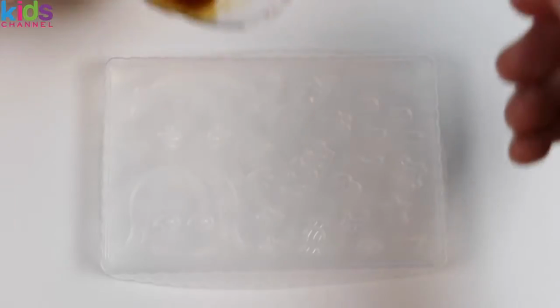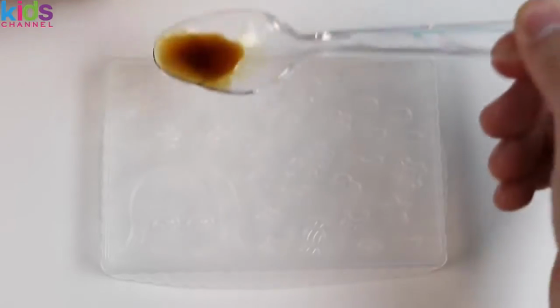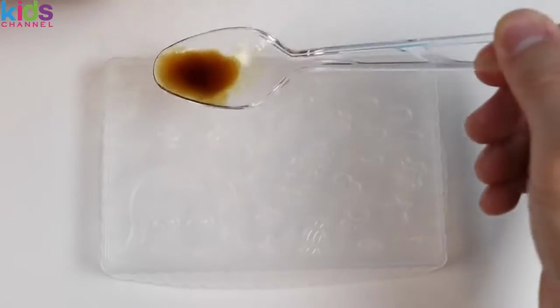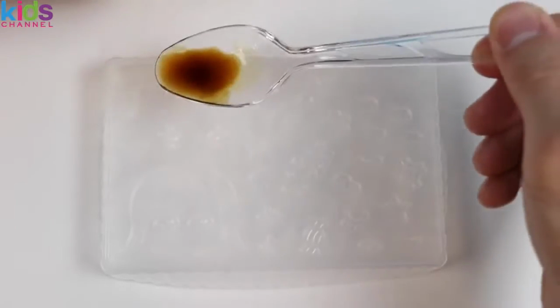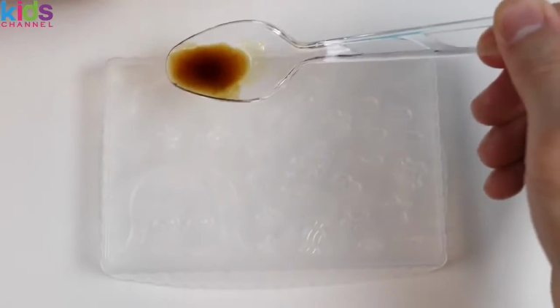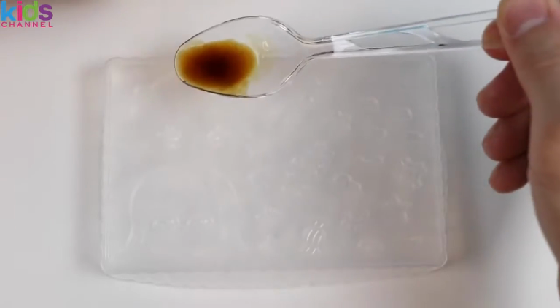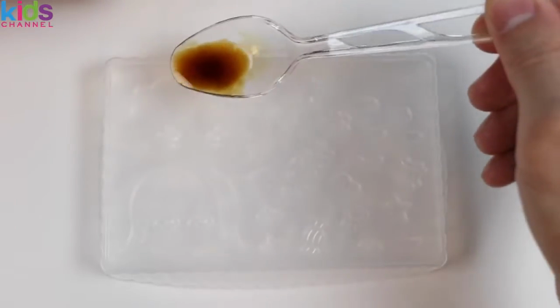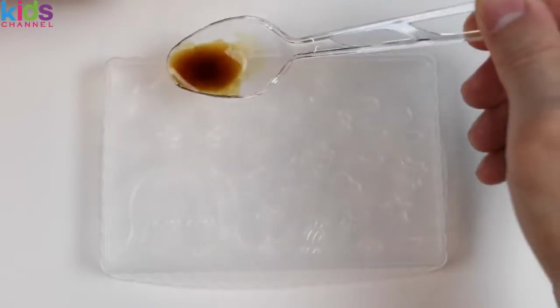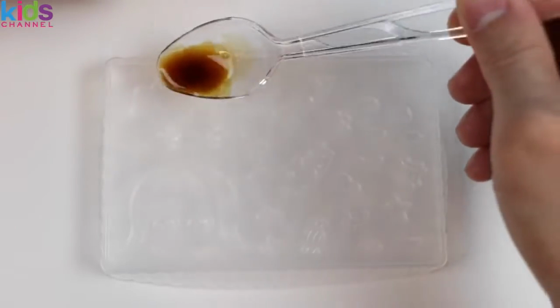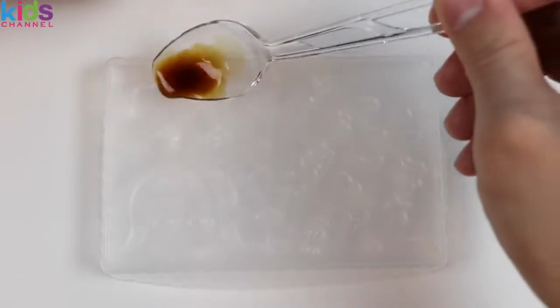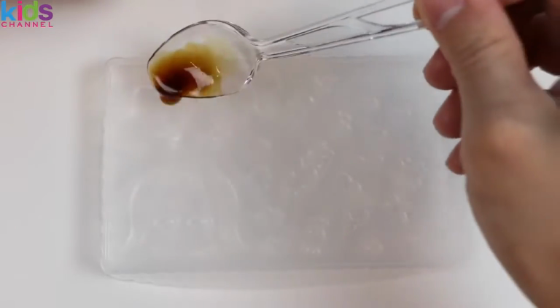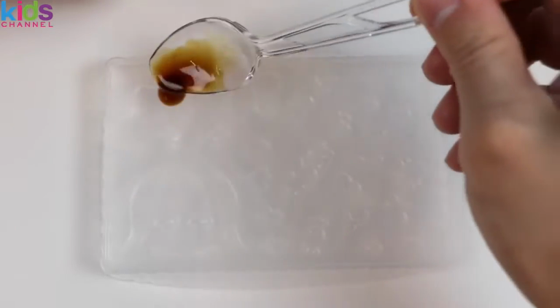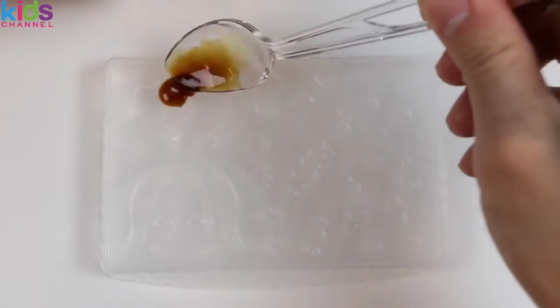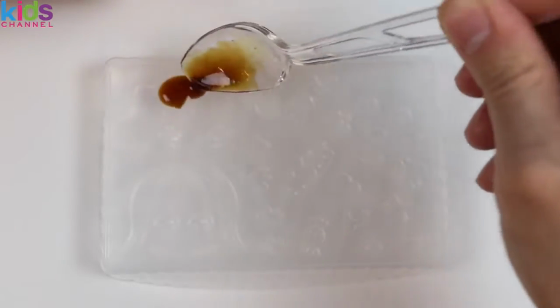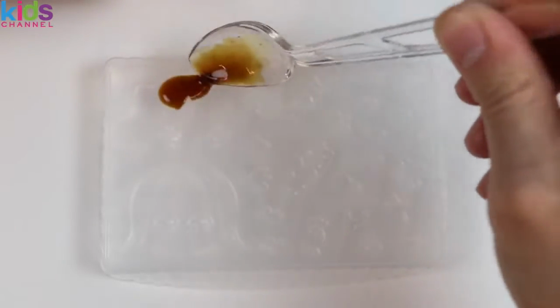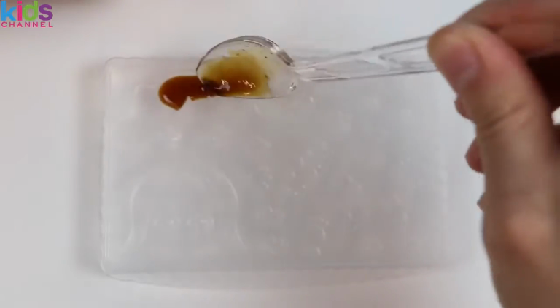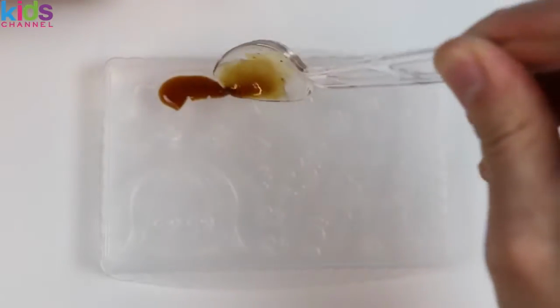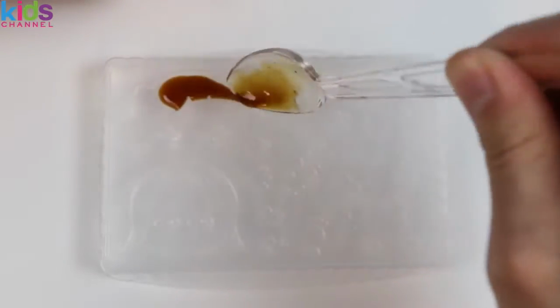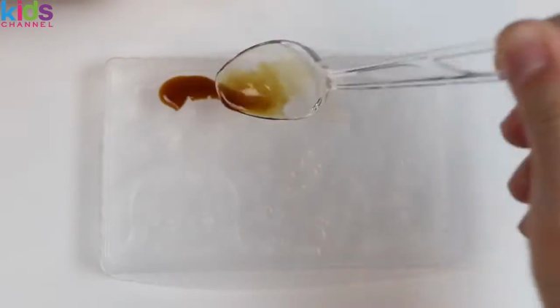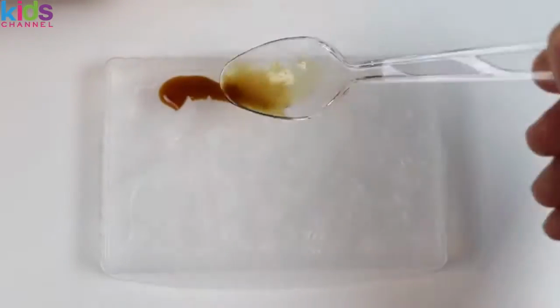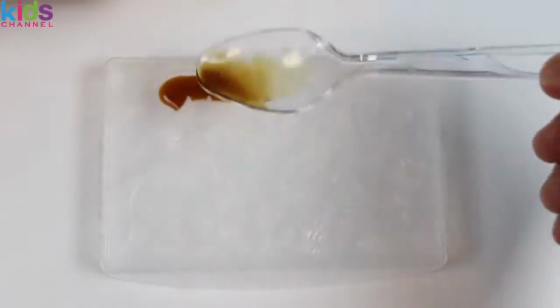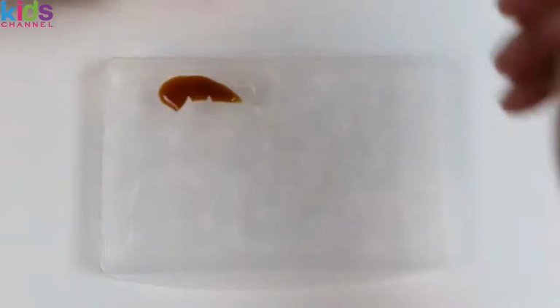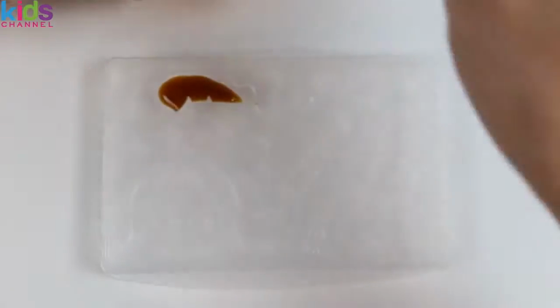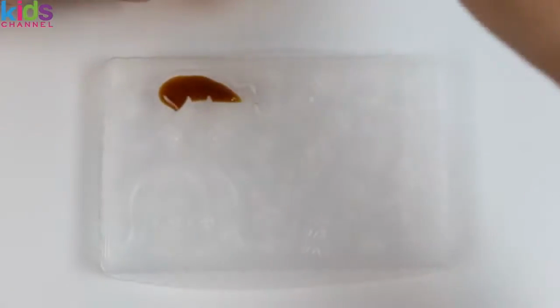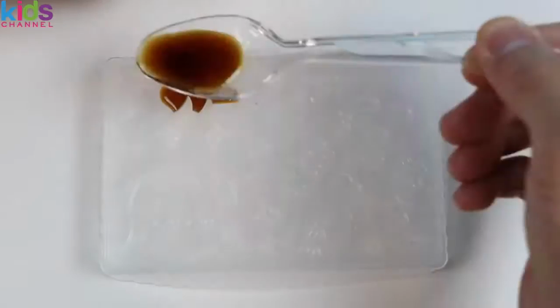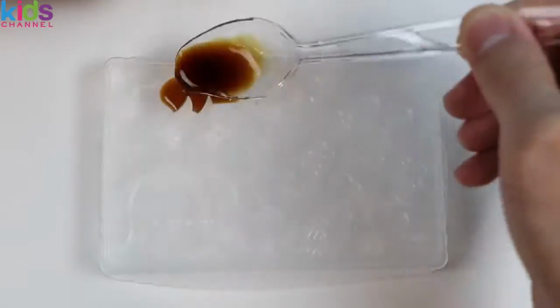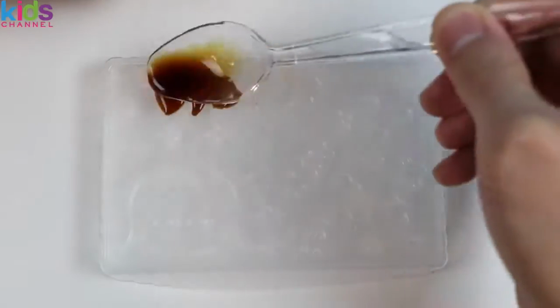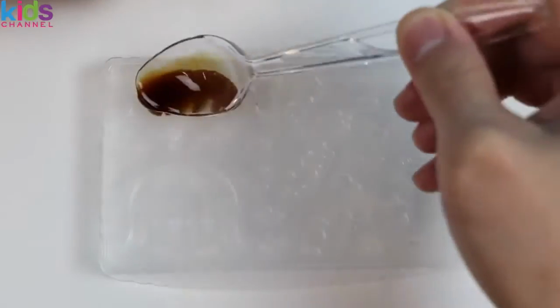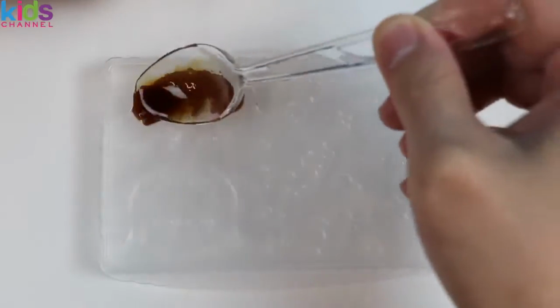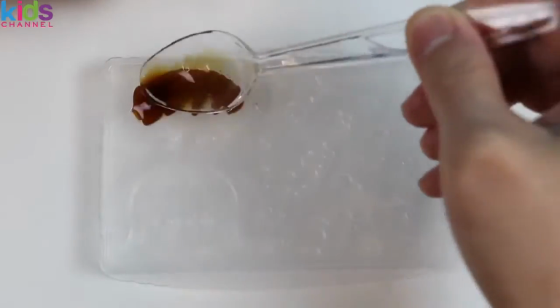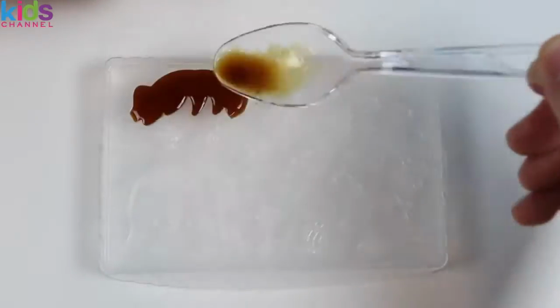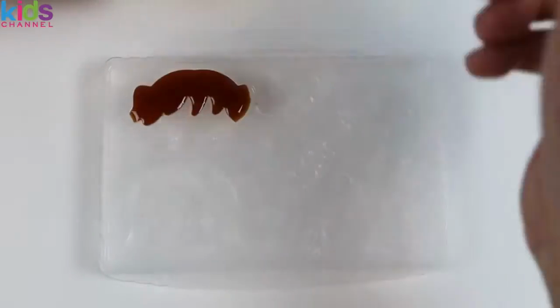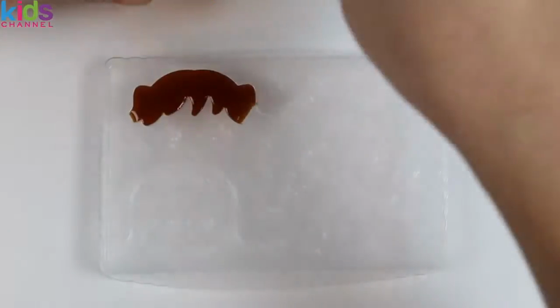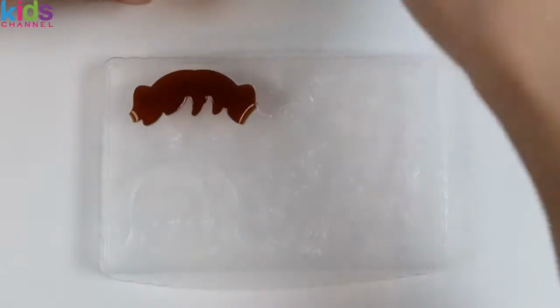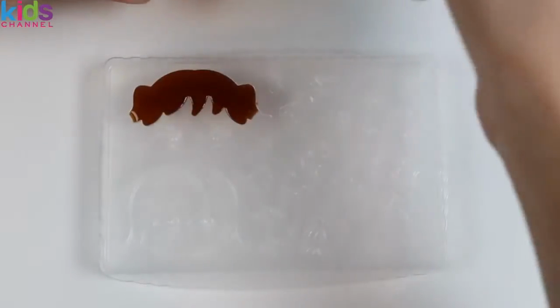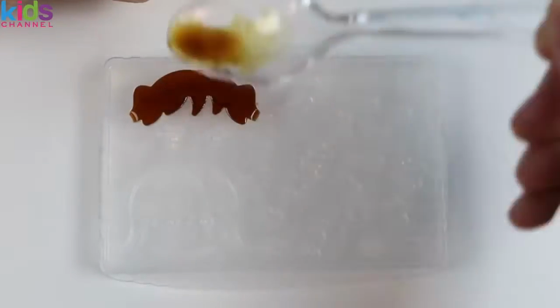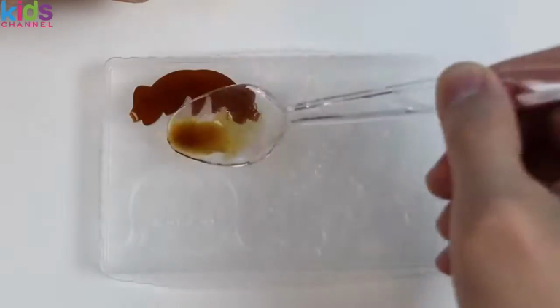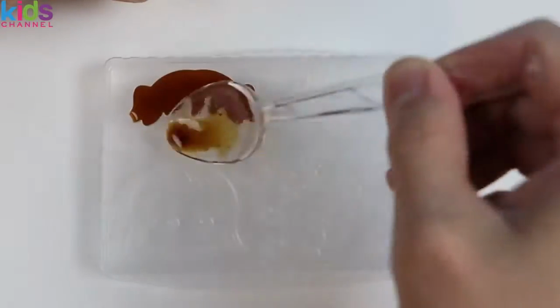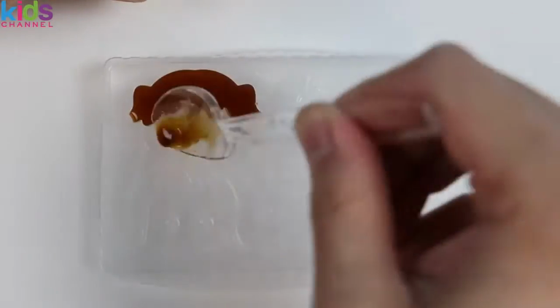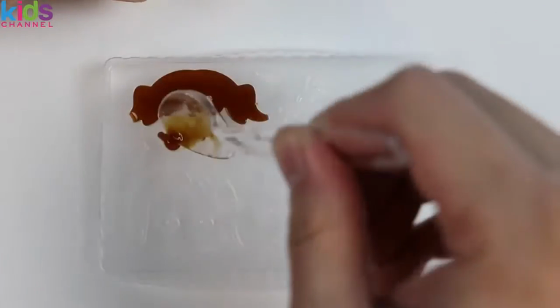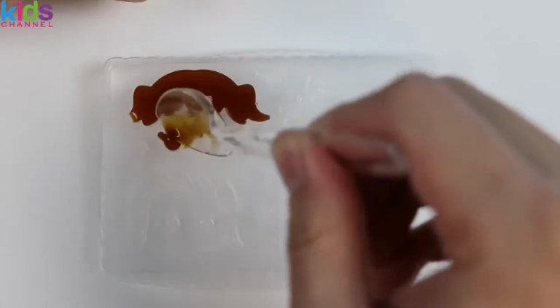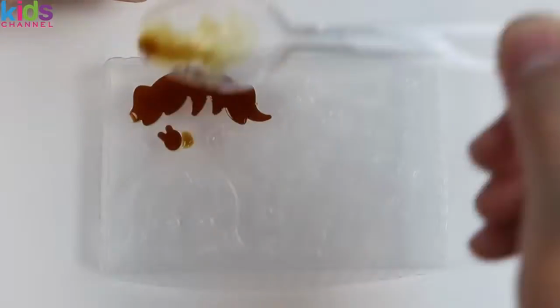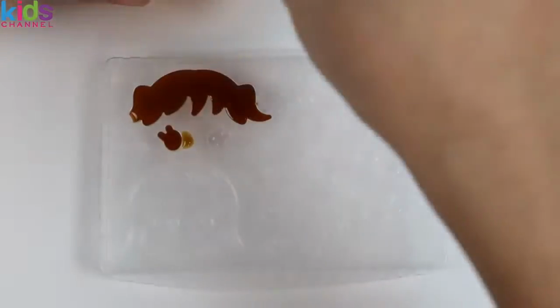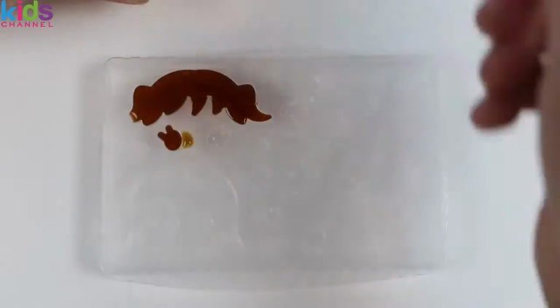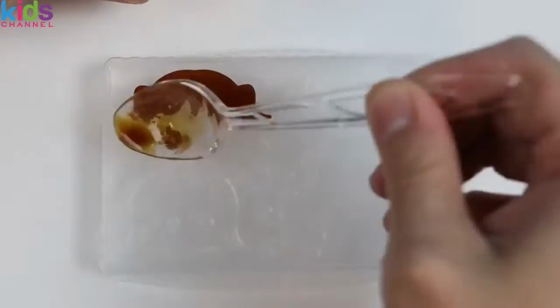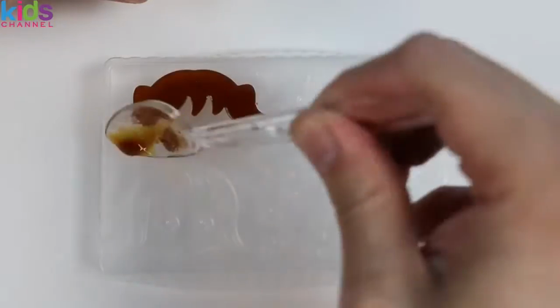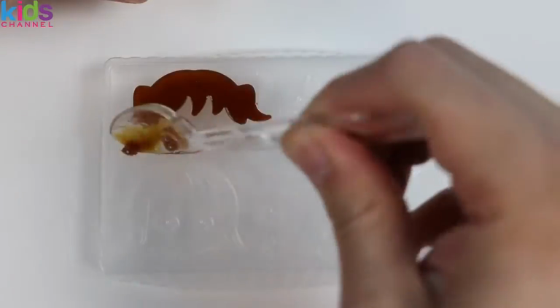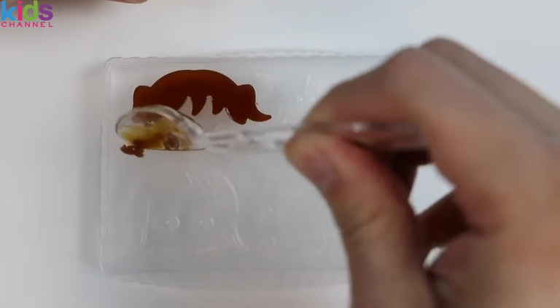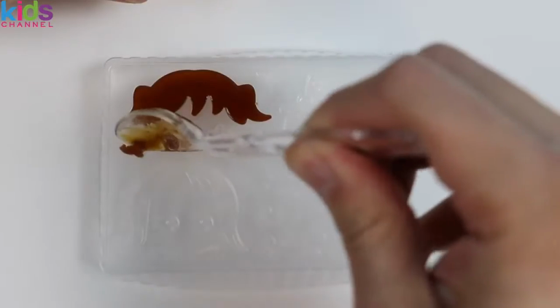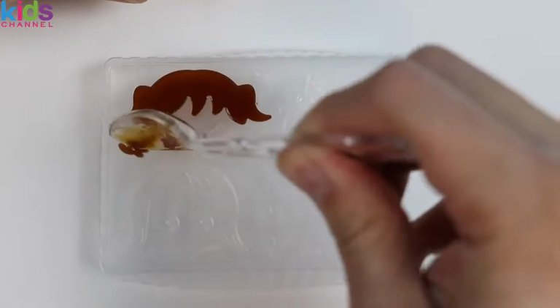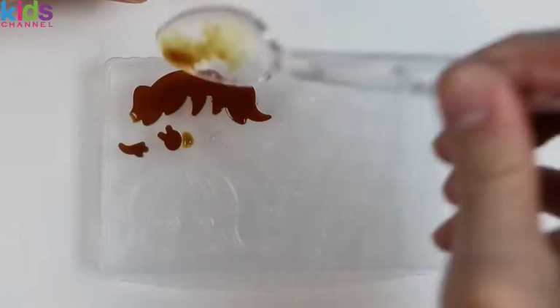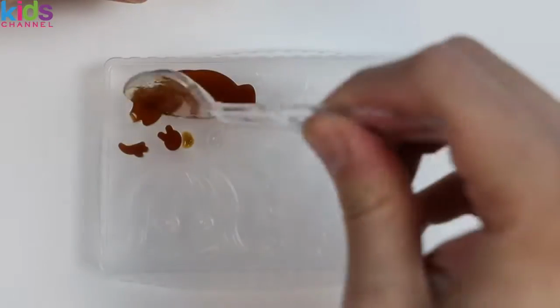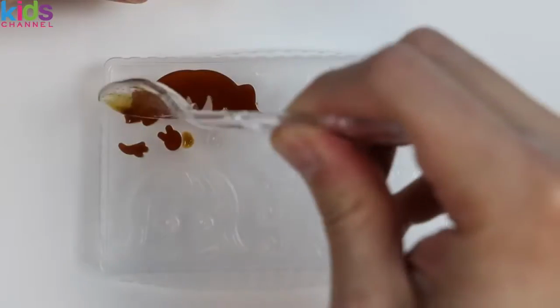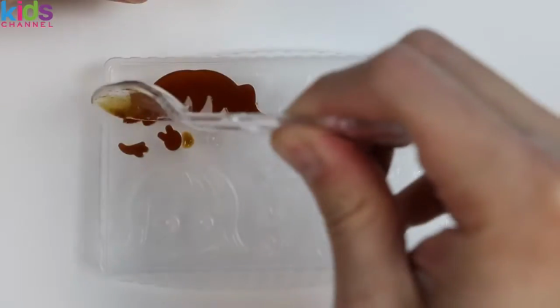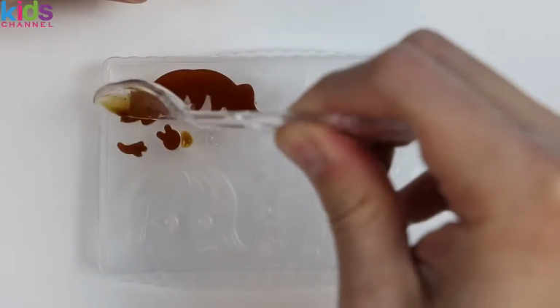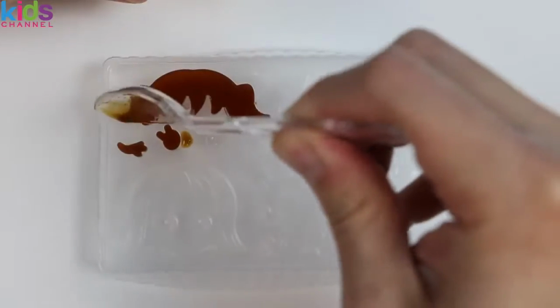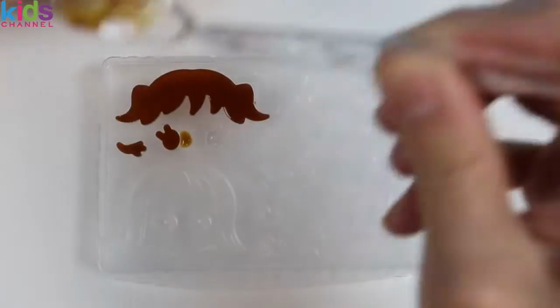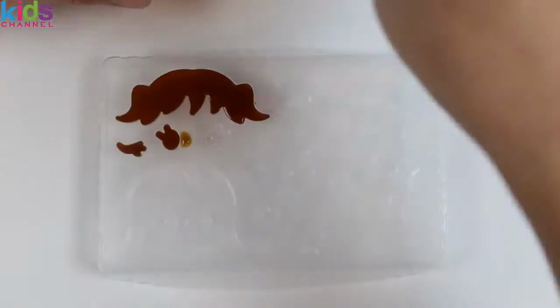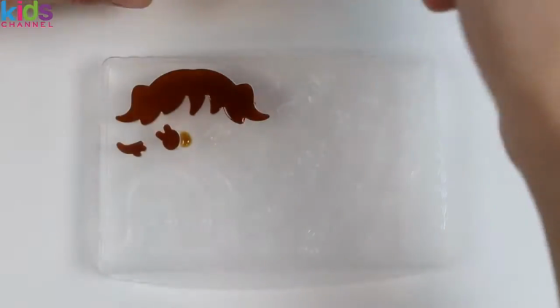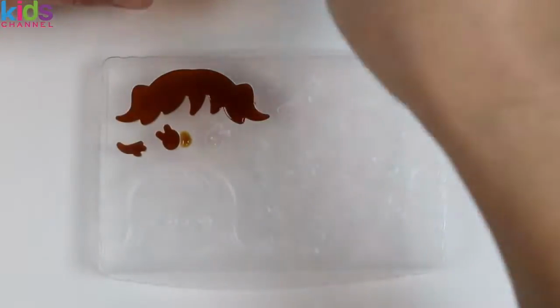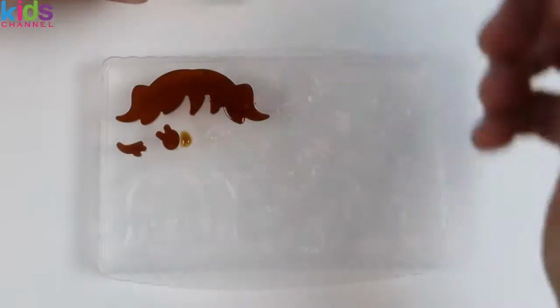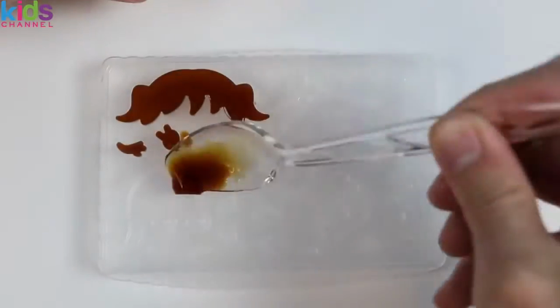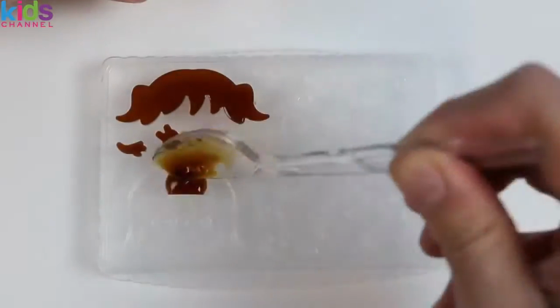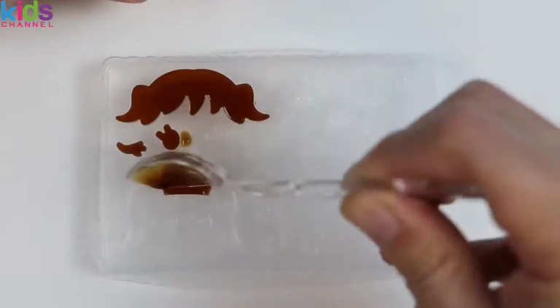Let's use a spoon to pour the brown colored gummy onto the mold tray. We can create different hairstyles, a peace sign, winks, eyes, and more.